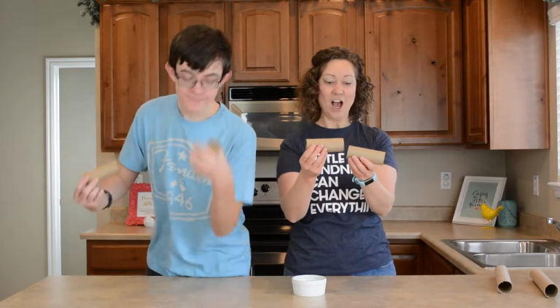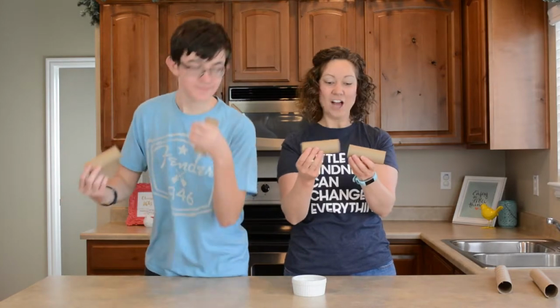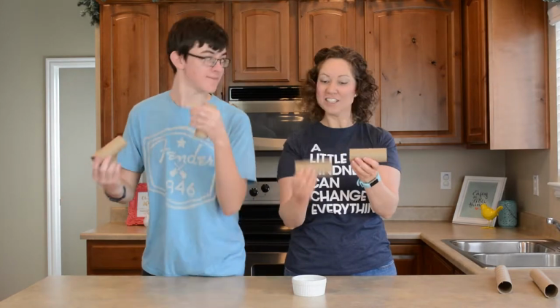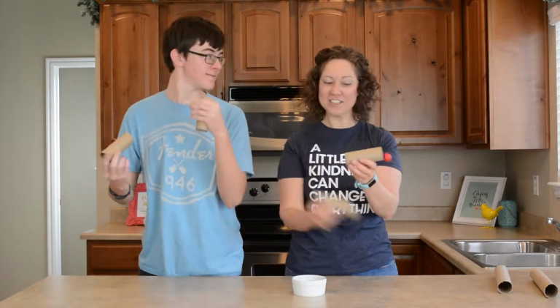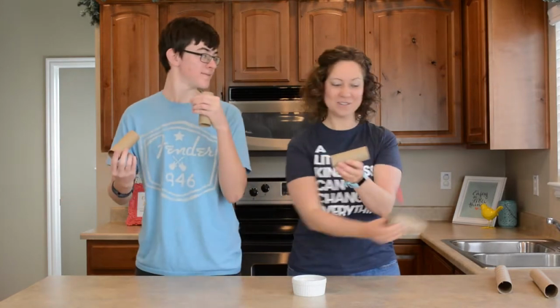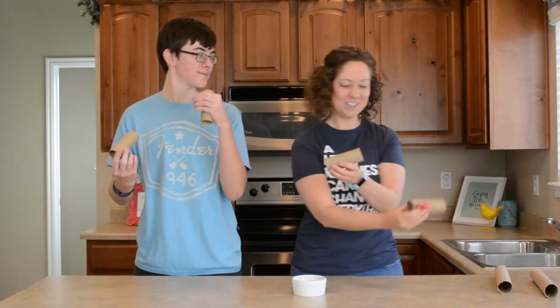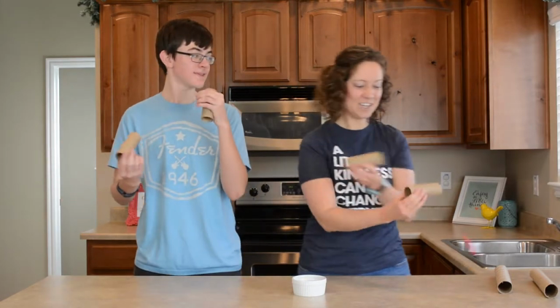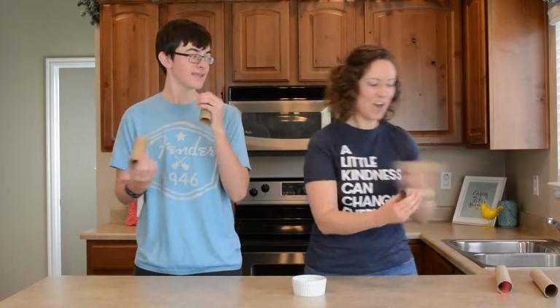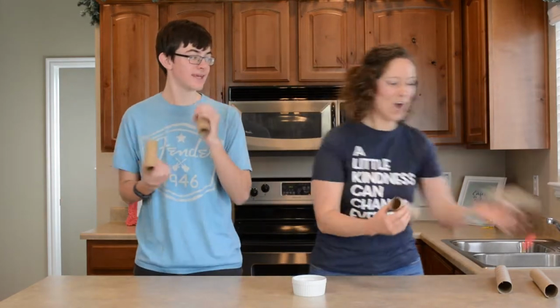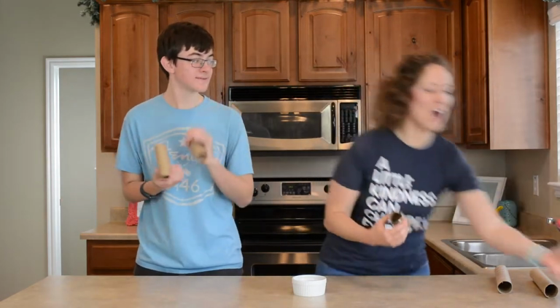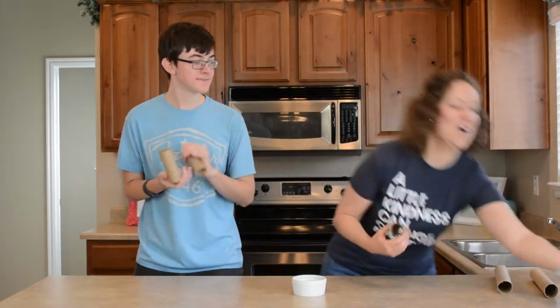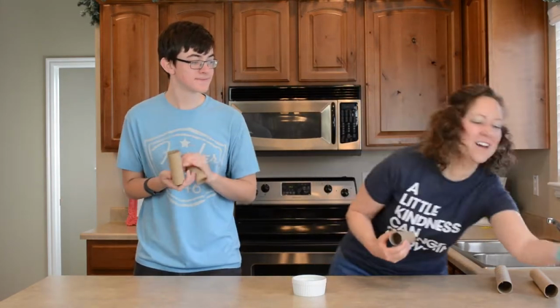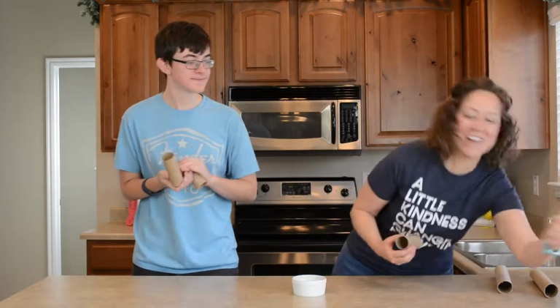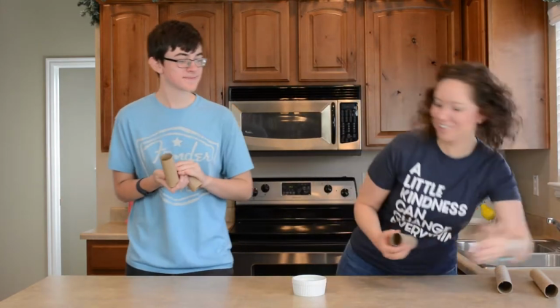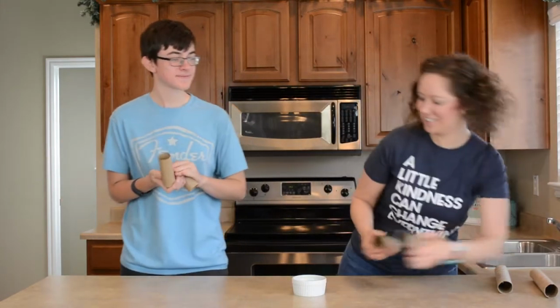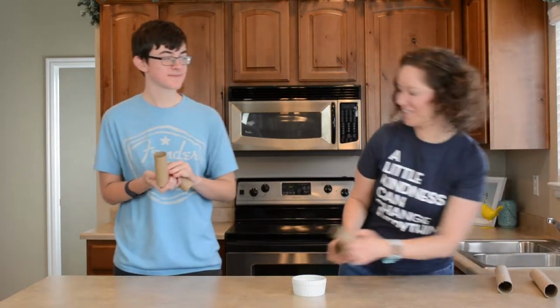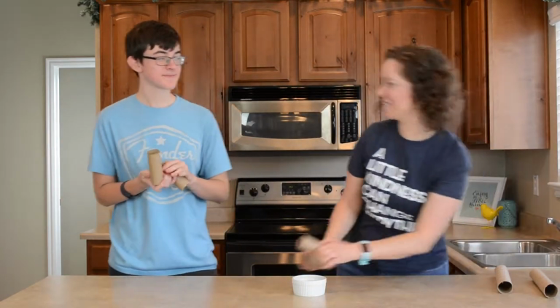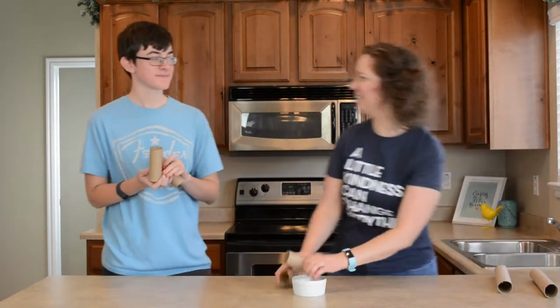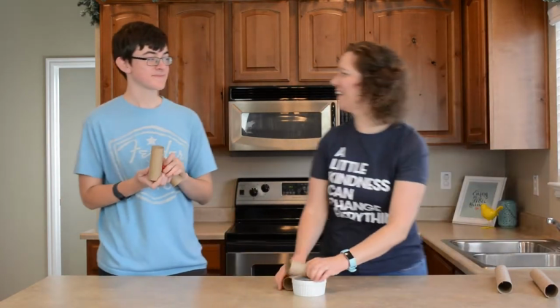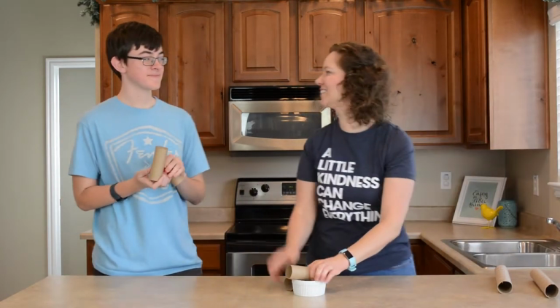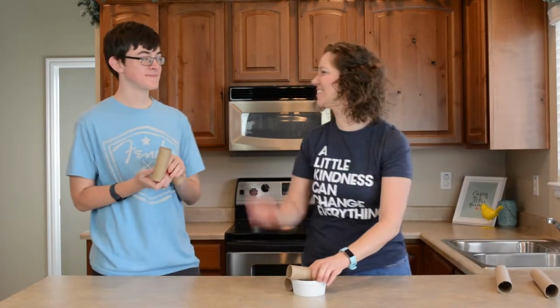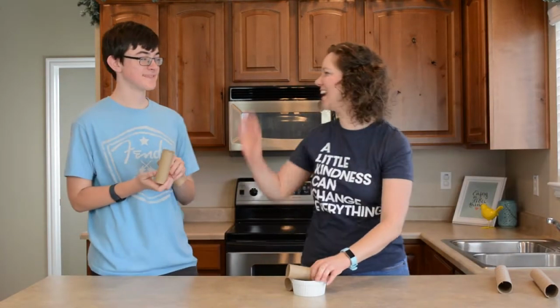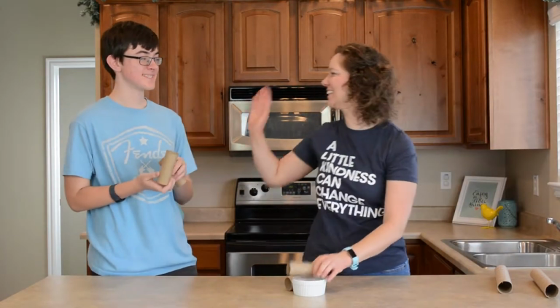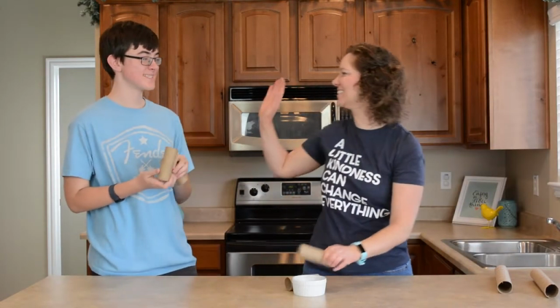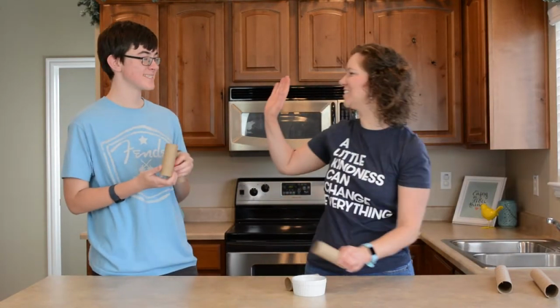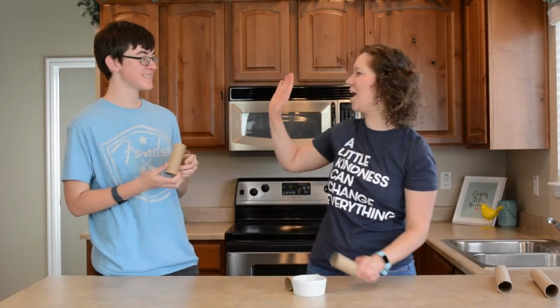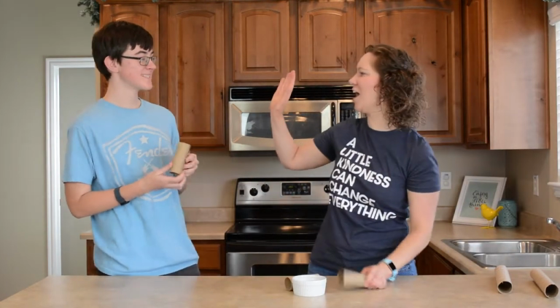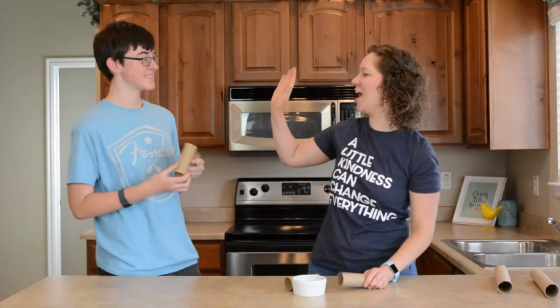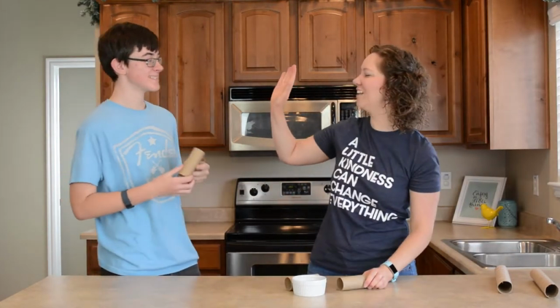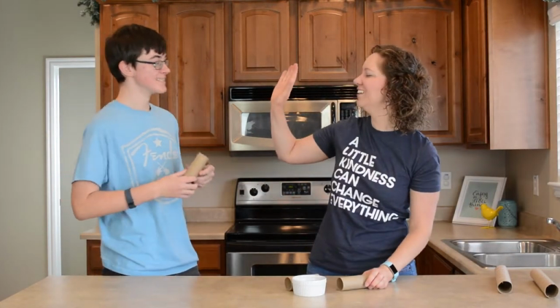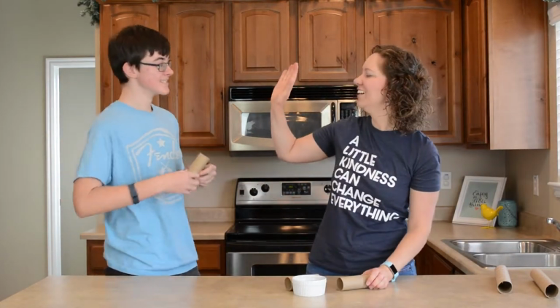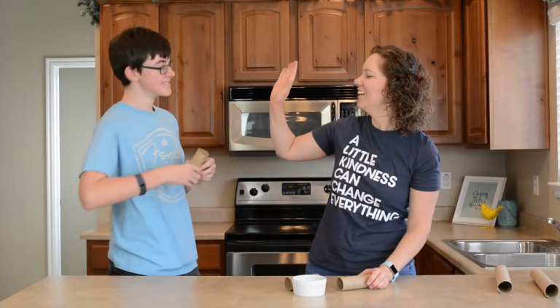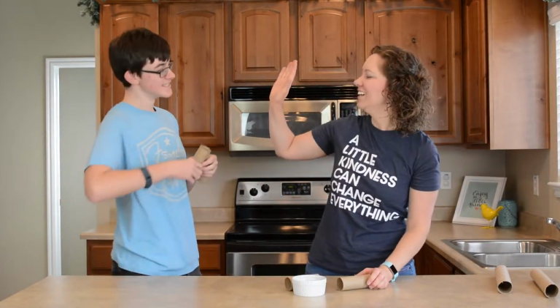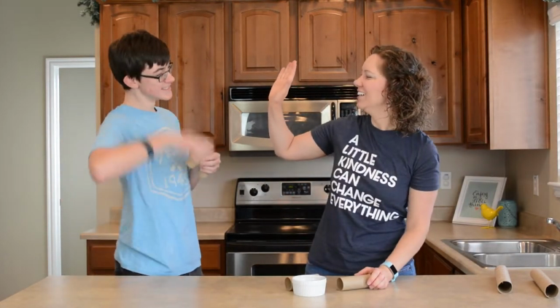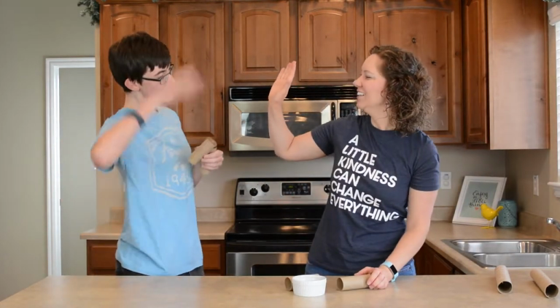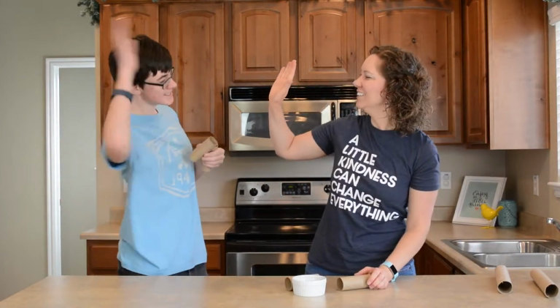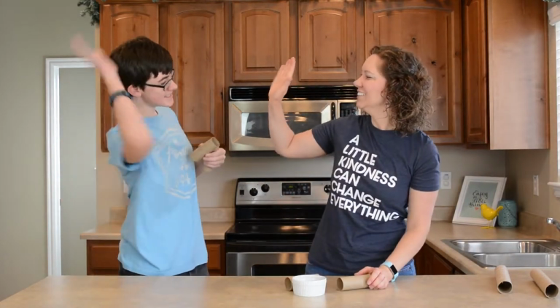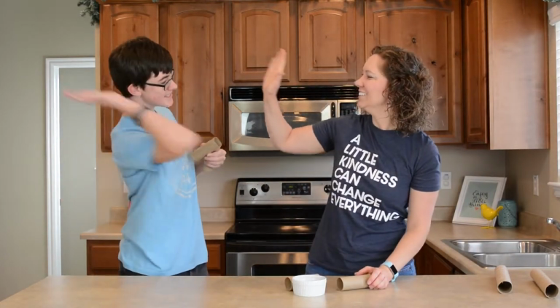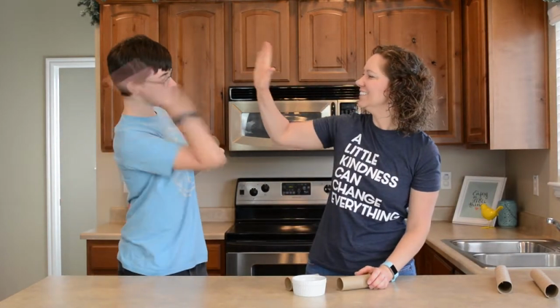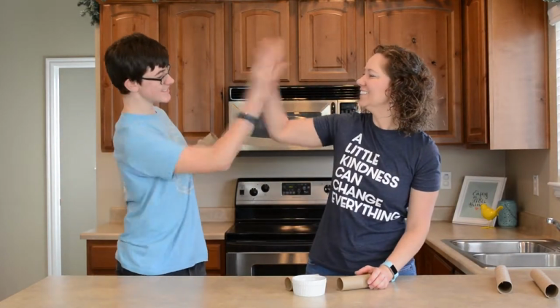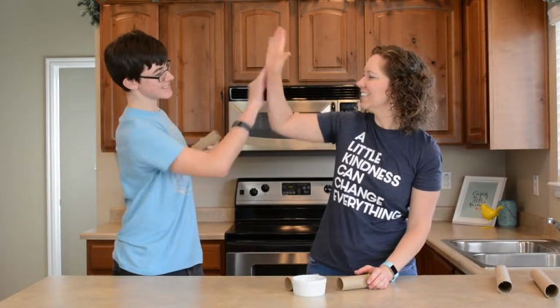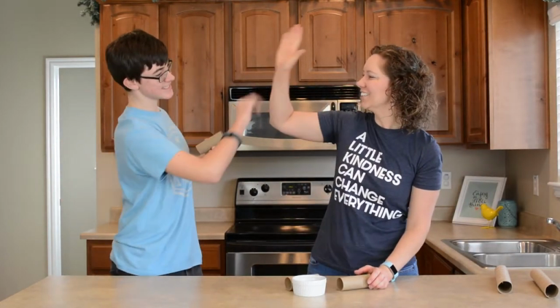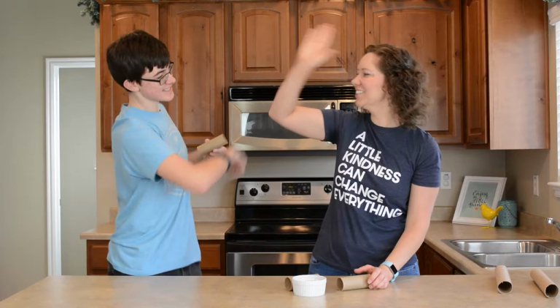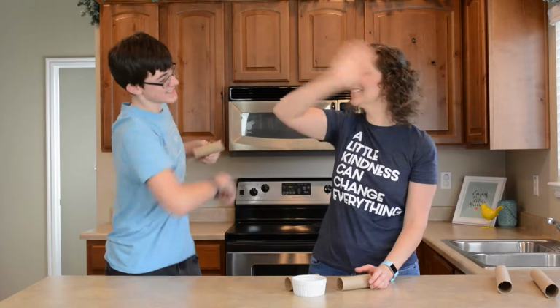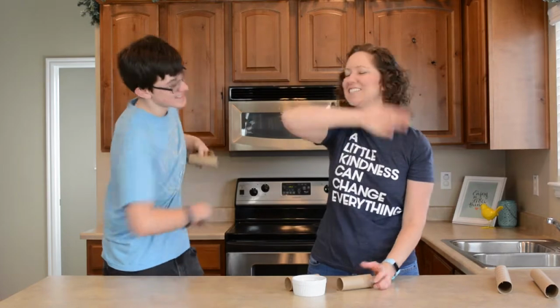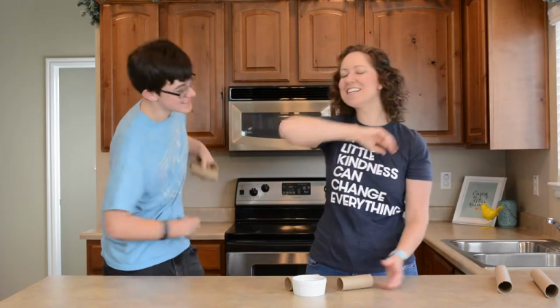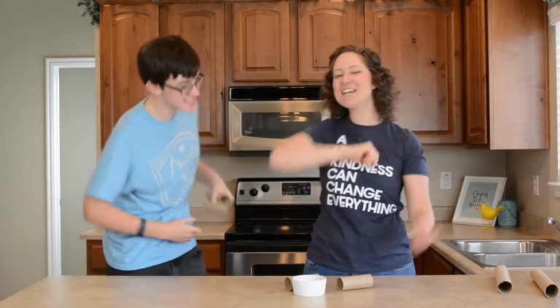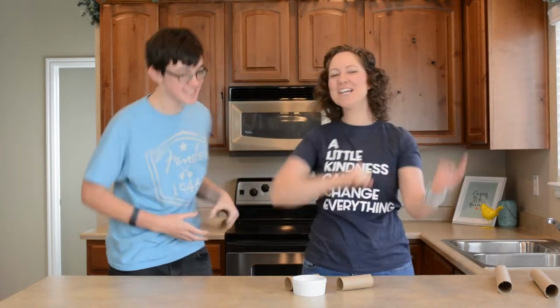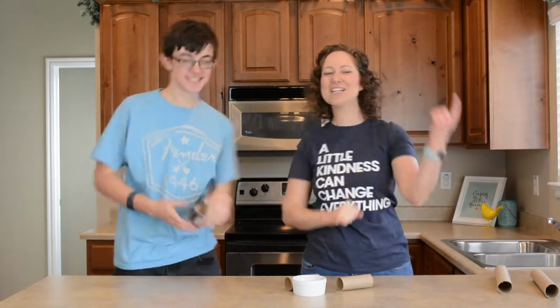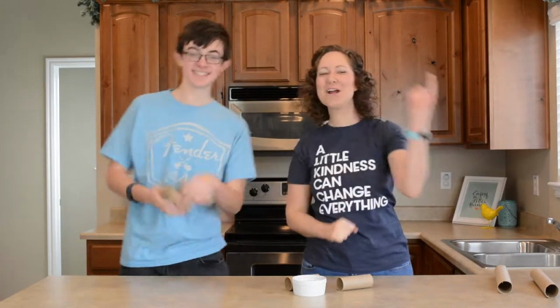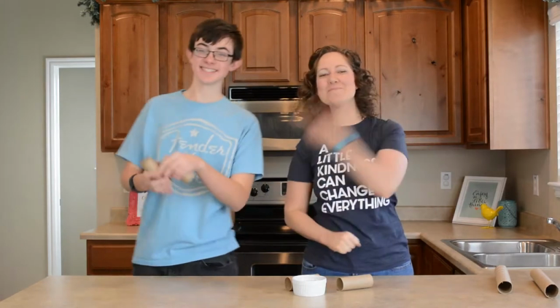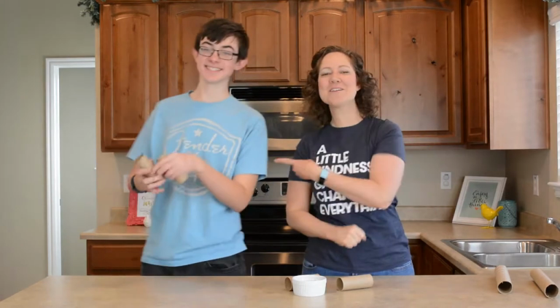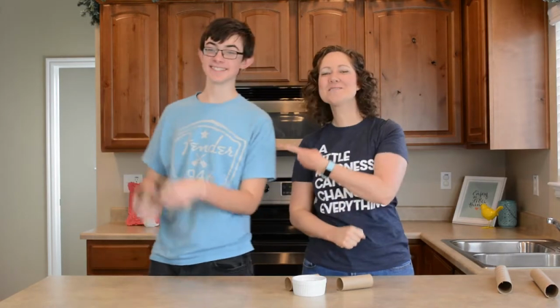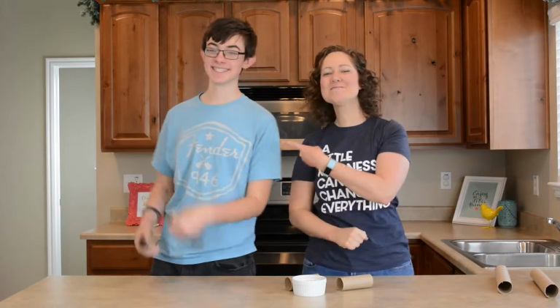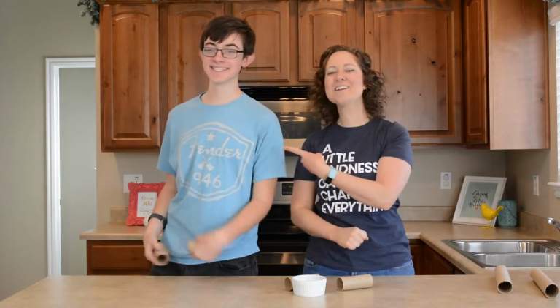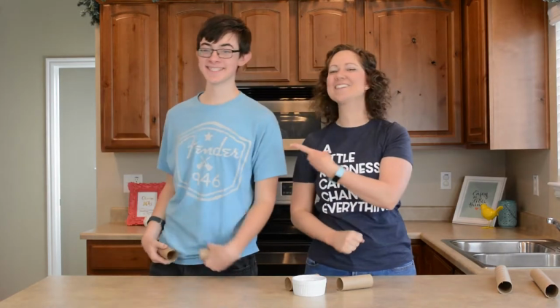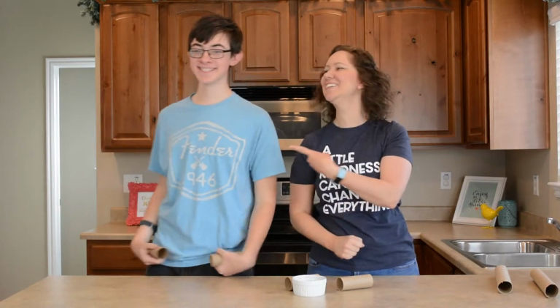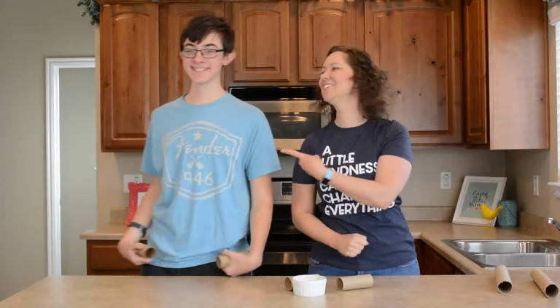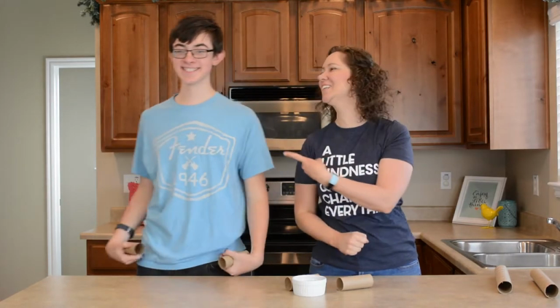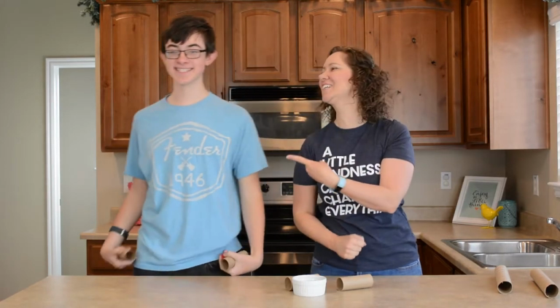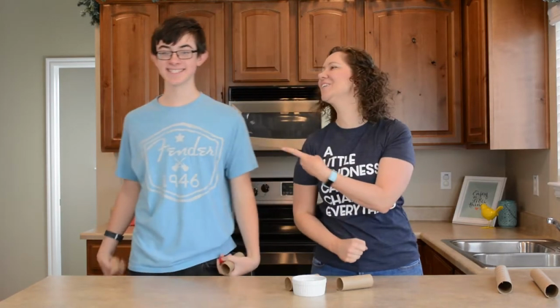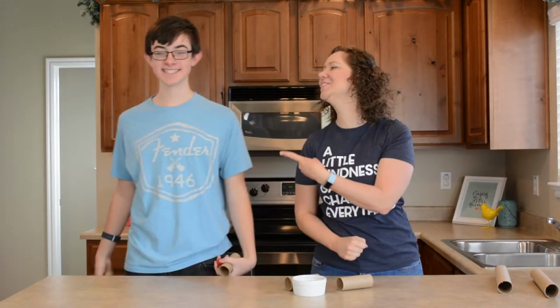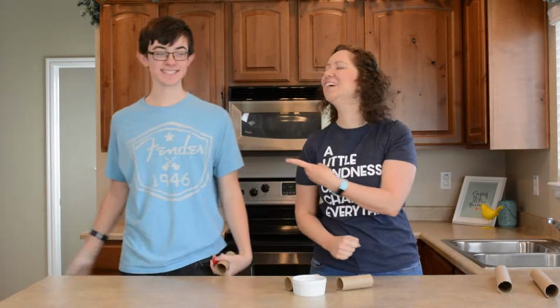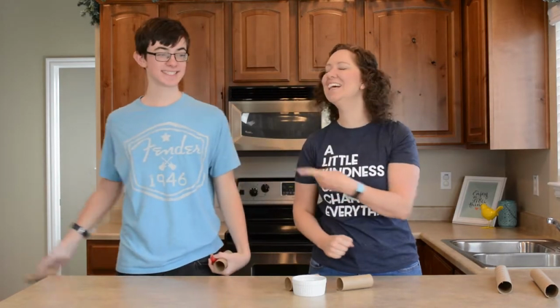Did you really? Oh, that was so close. Nice job. Christian is our big winner — way to go, bud.